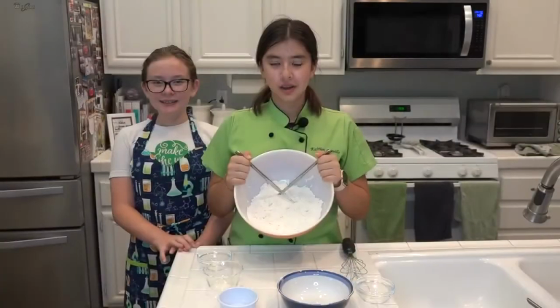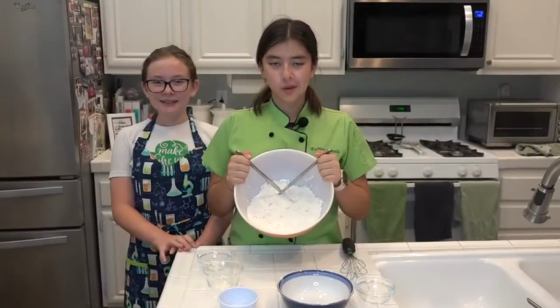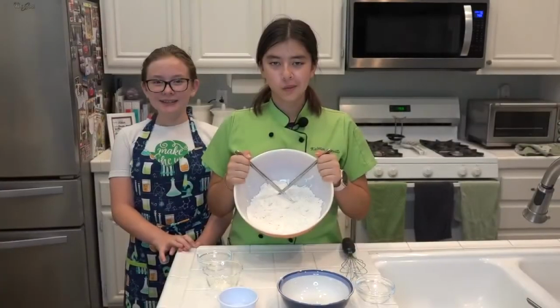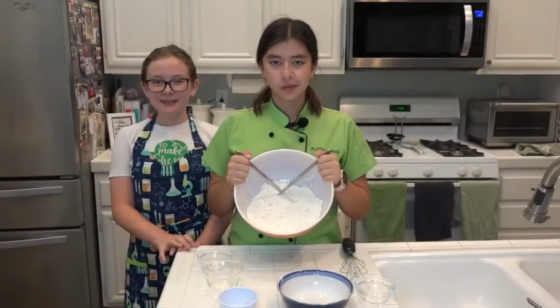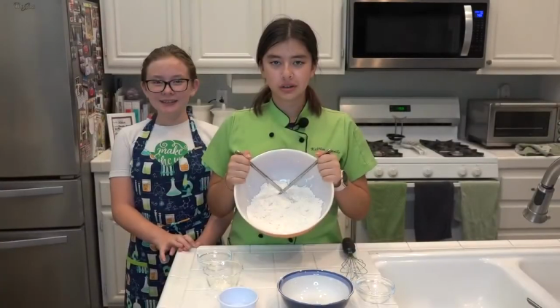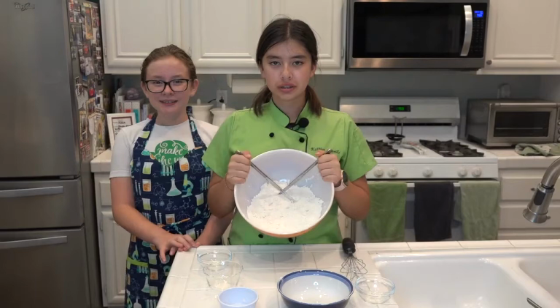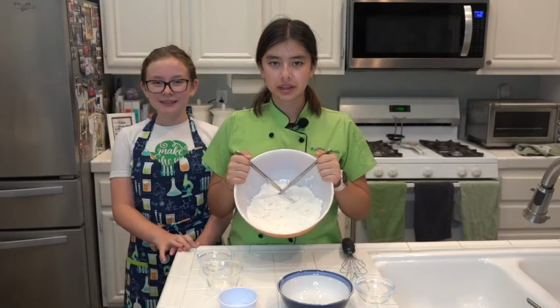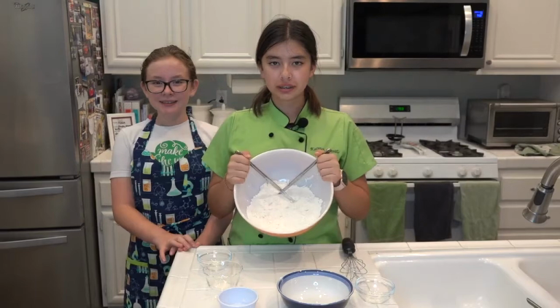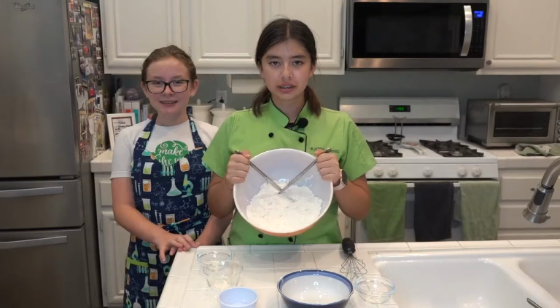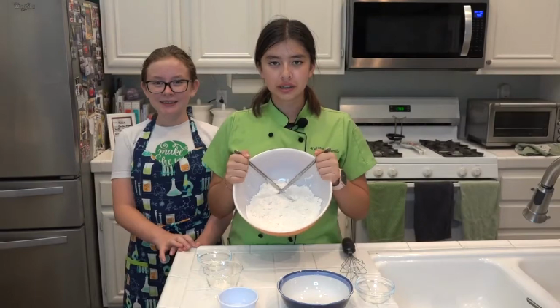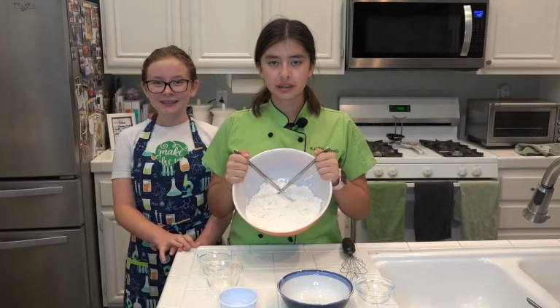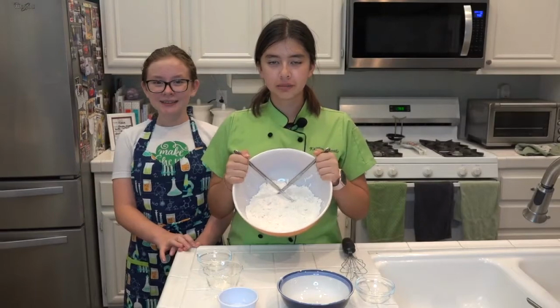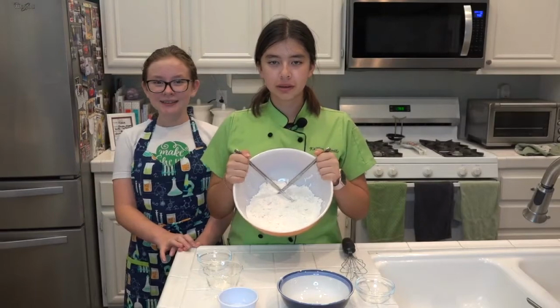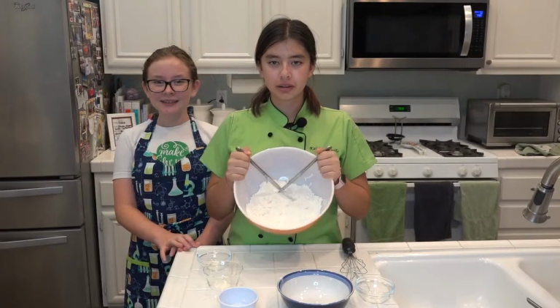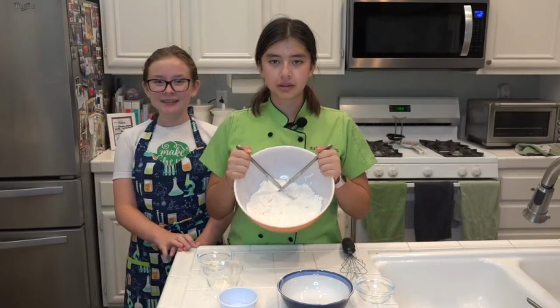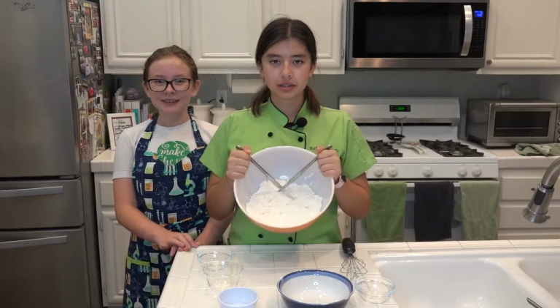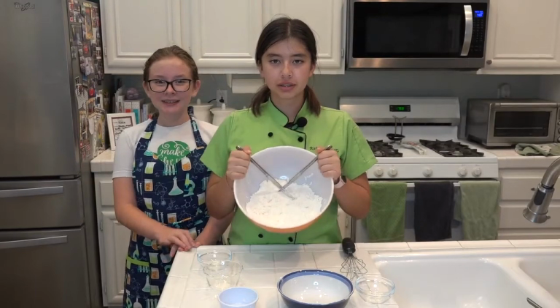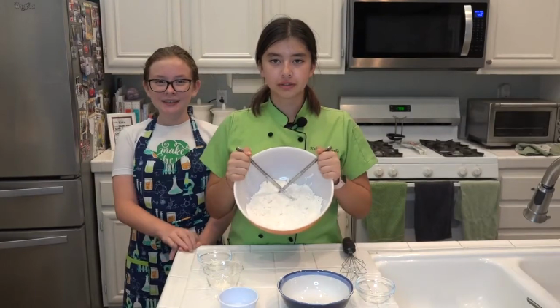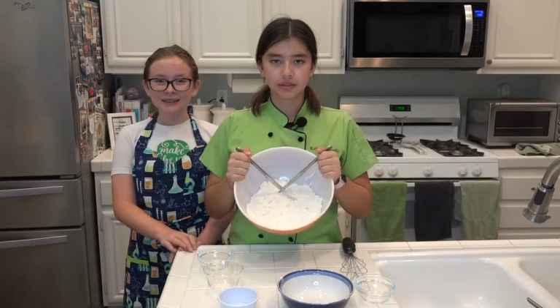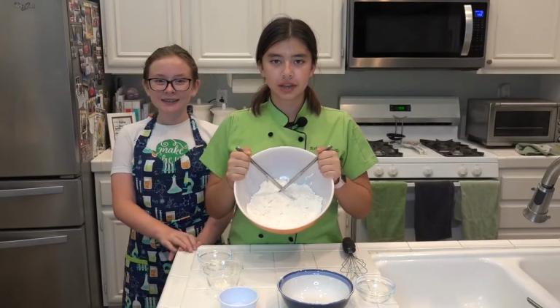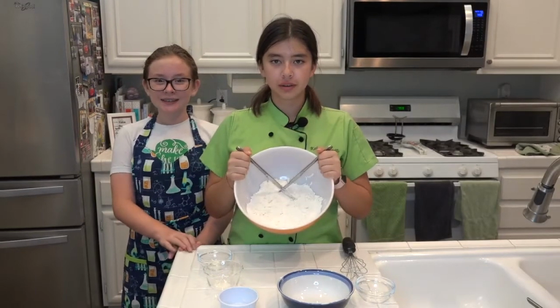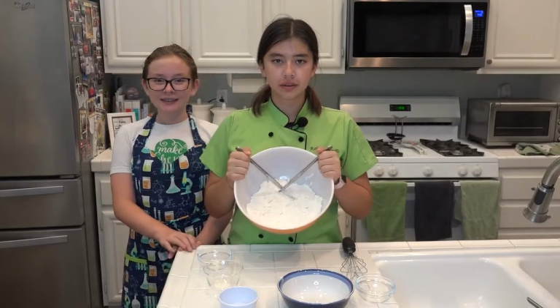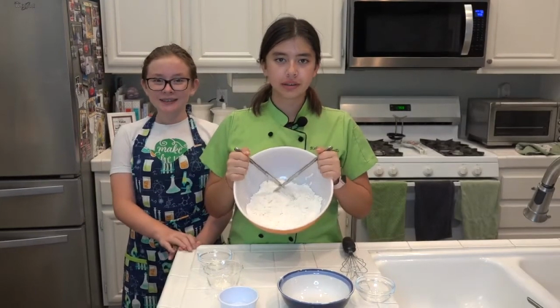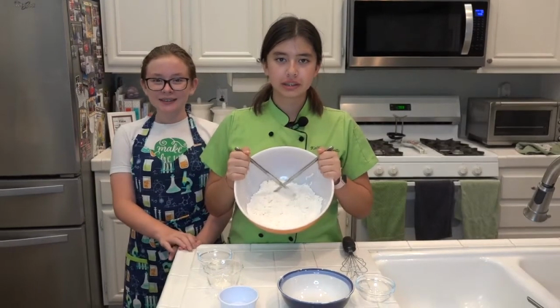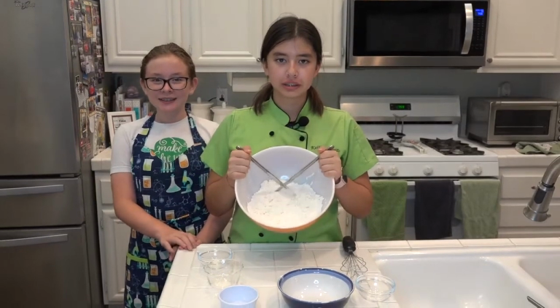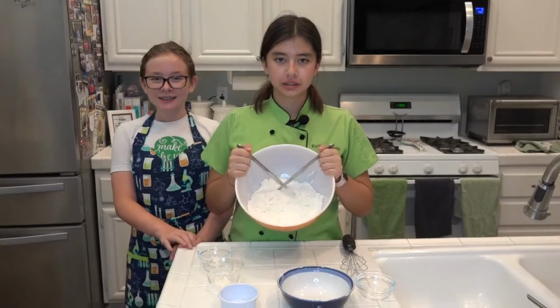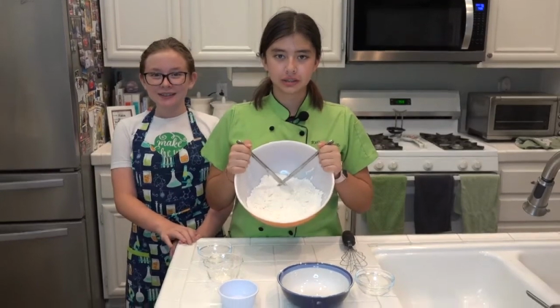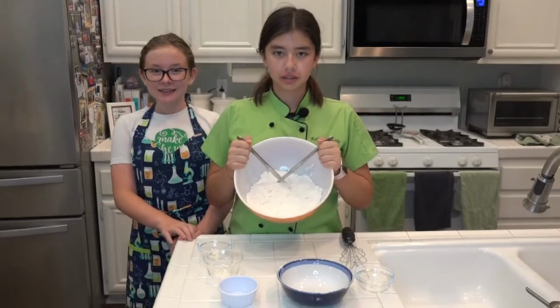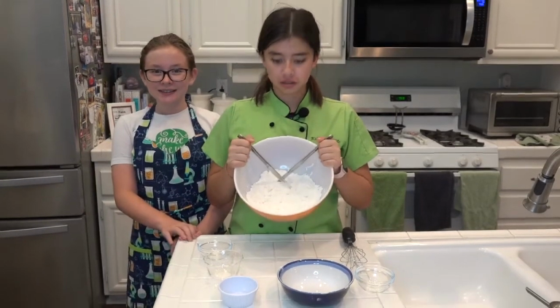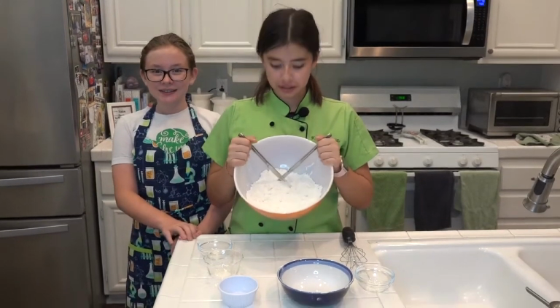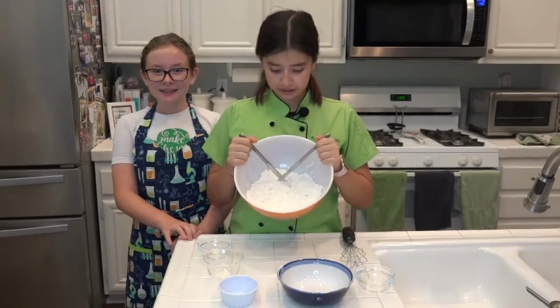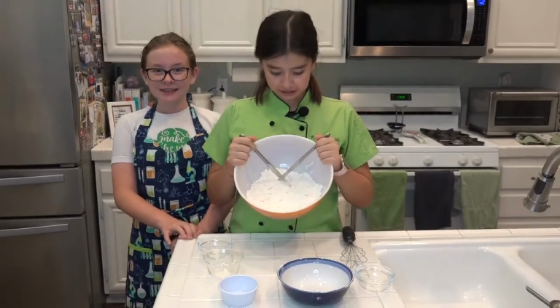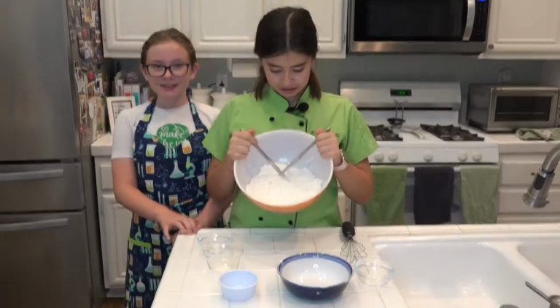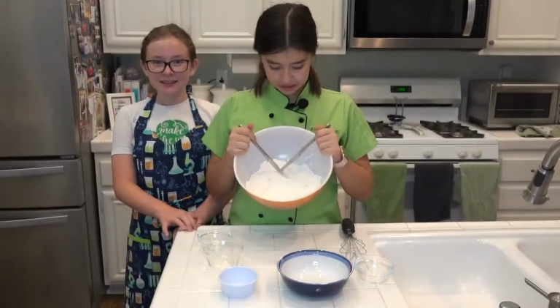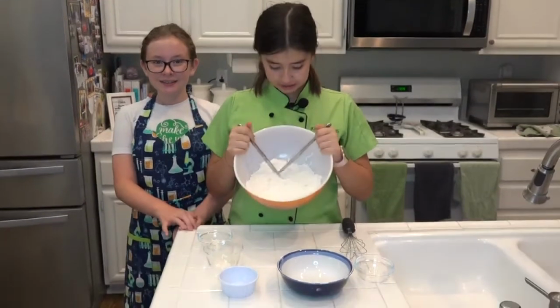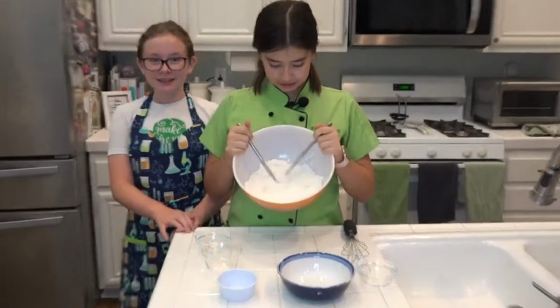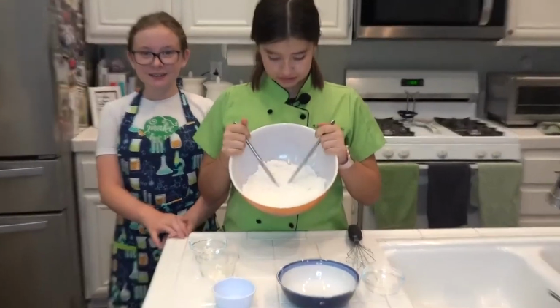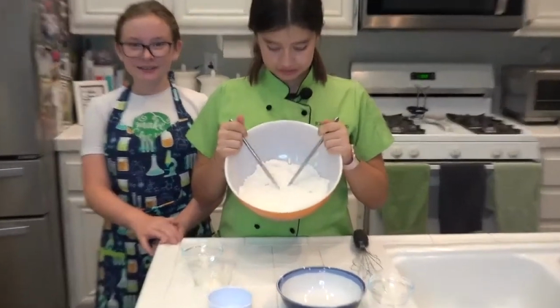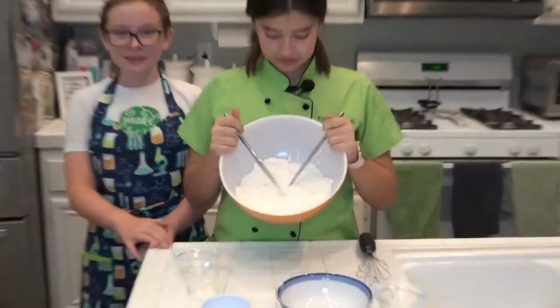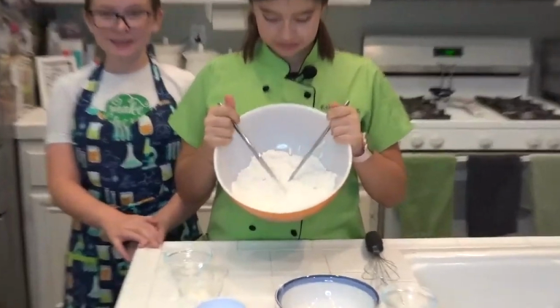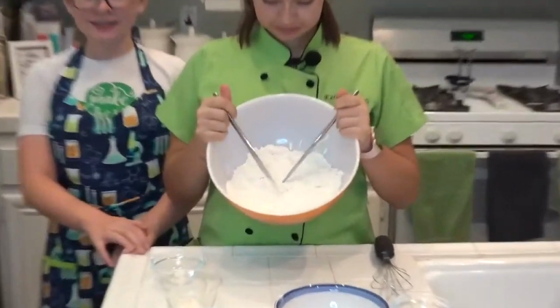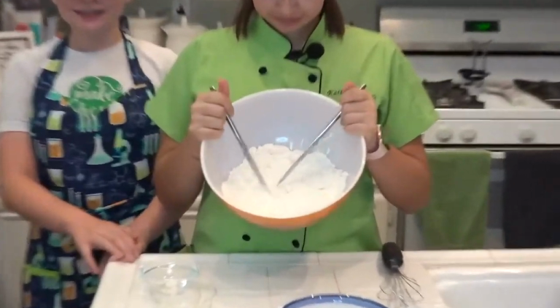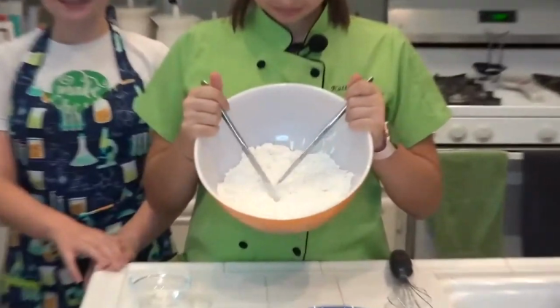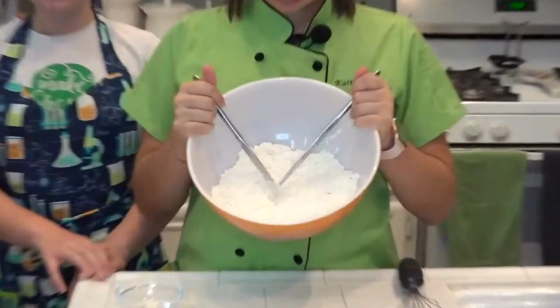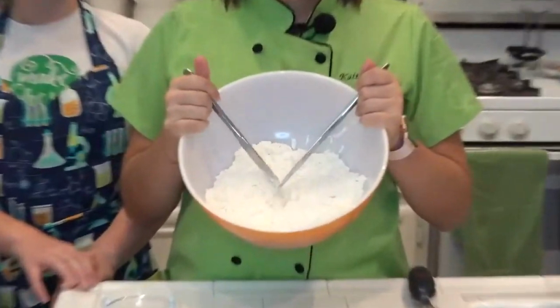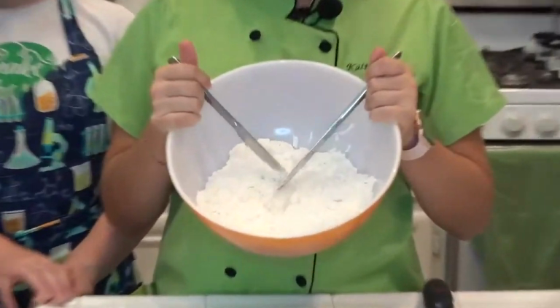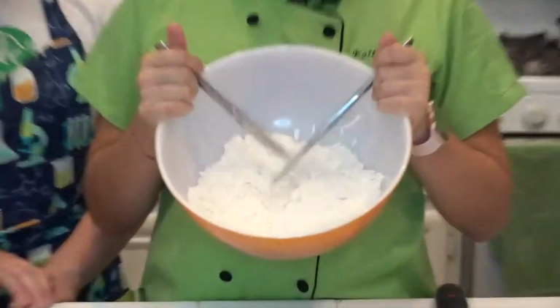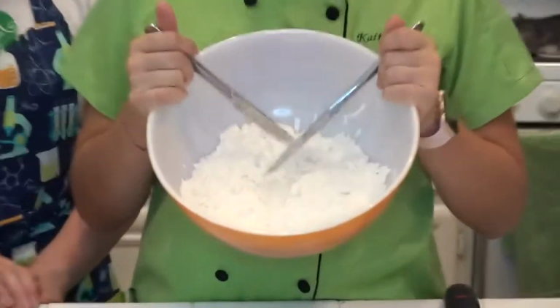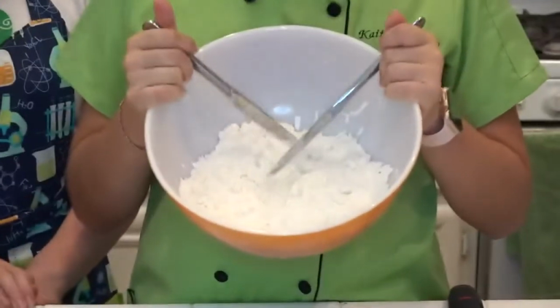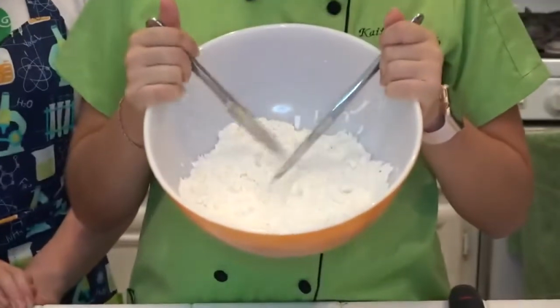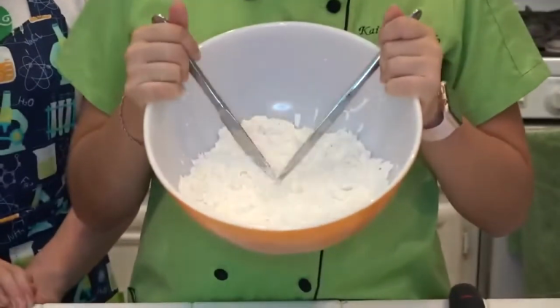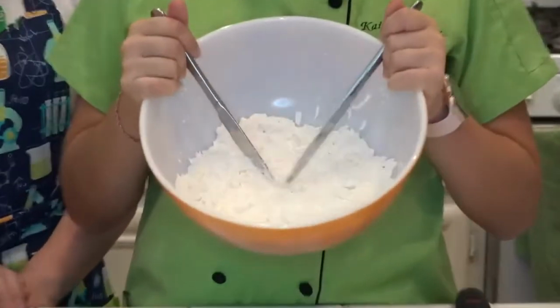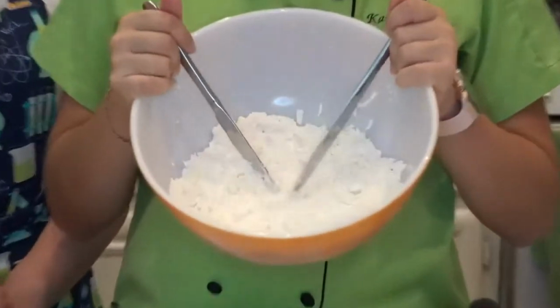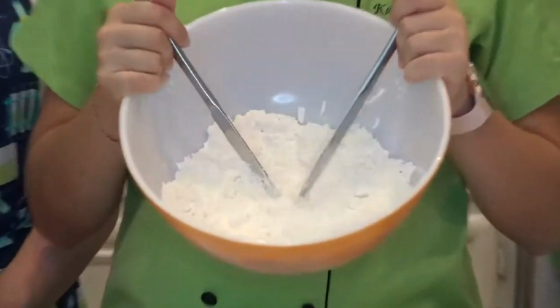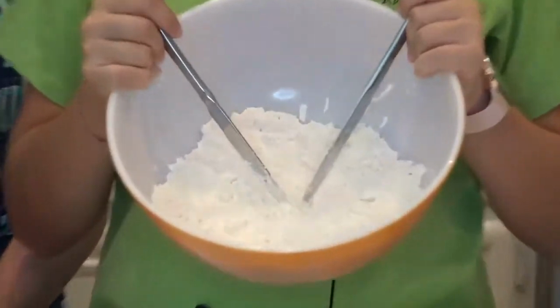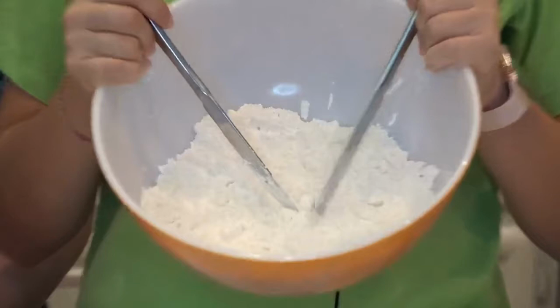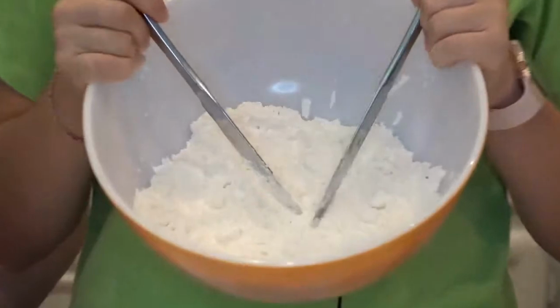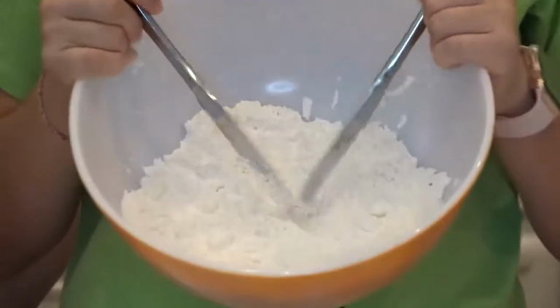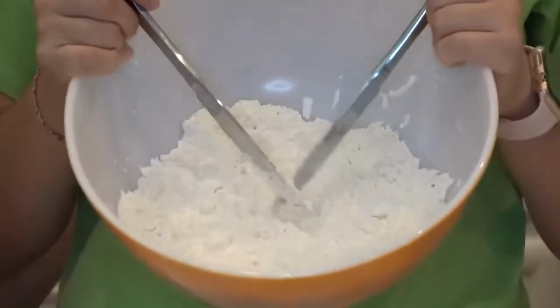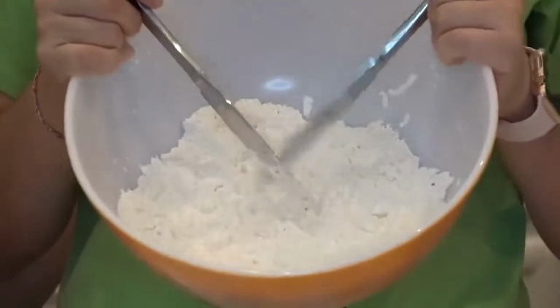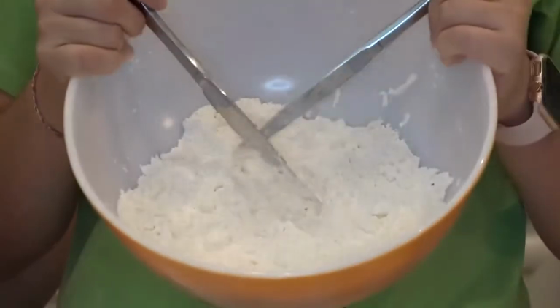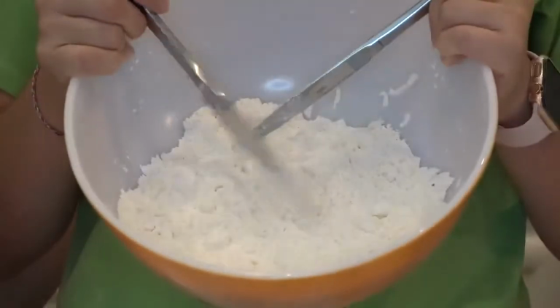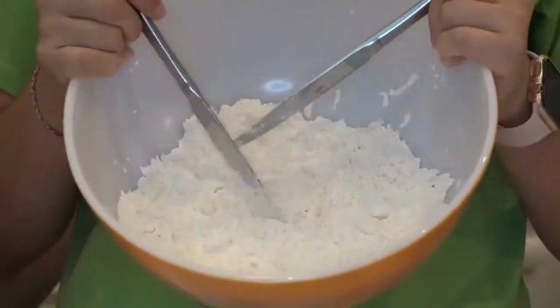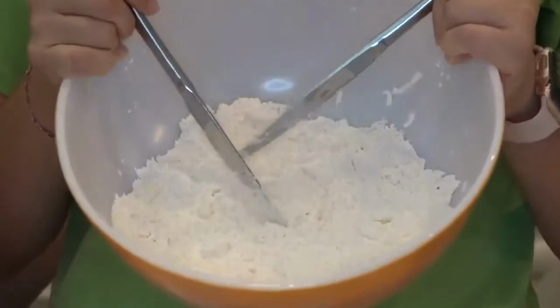When you're done cutting the butter into your flour, they should look like this — it should be small chunks.